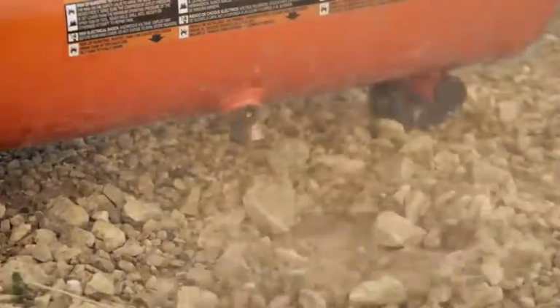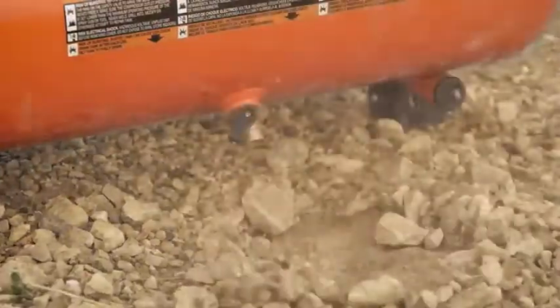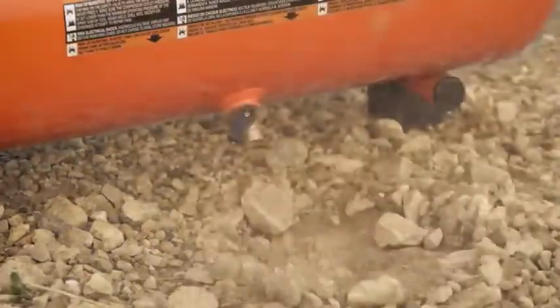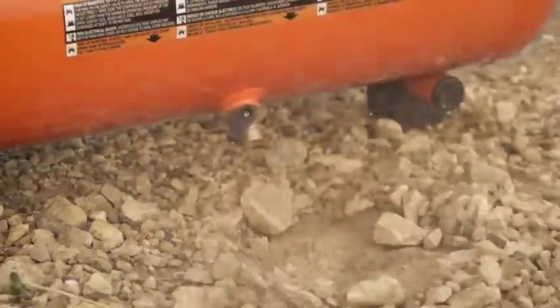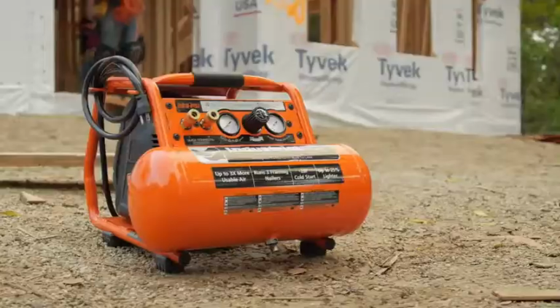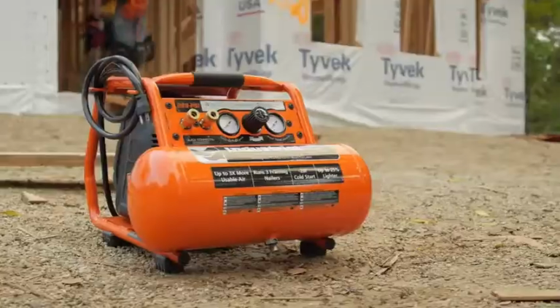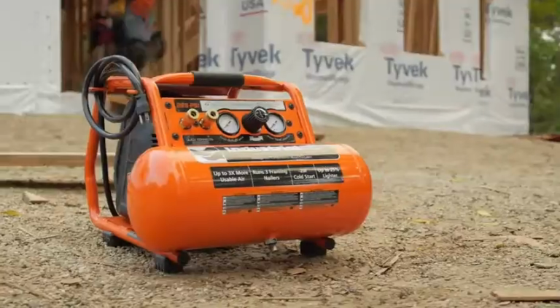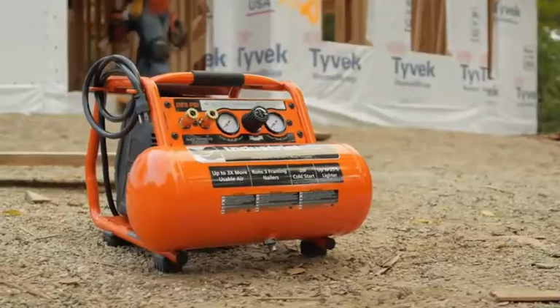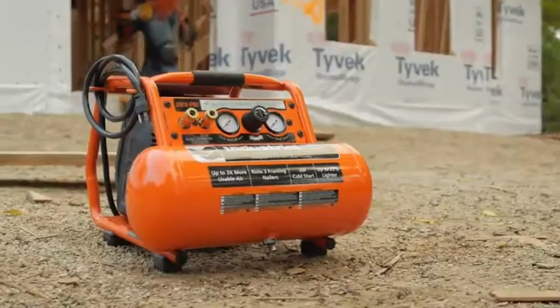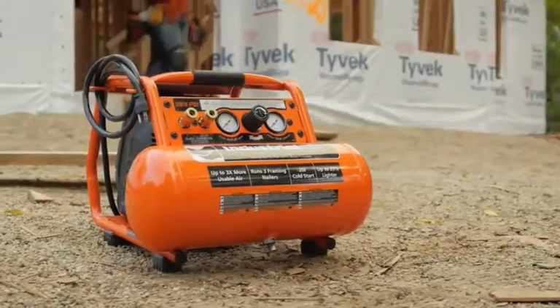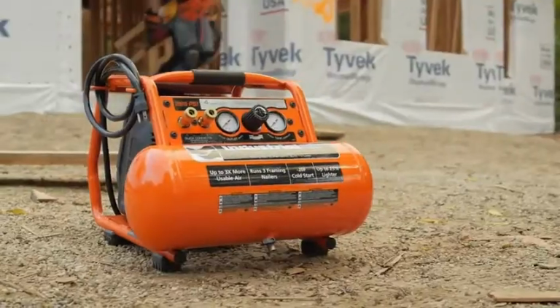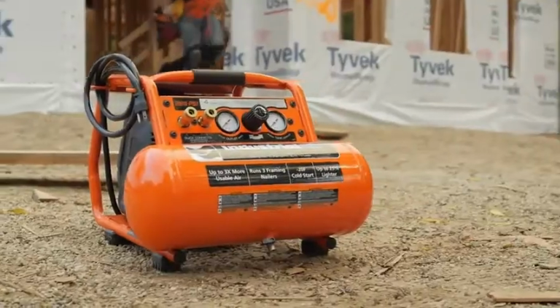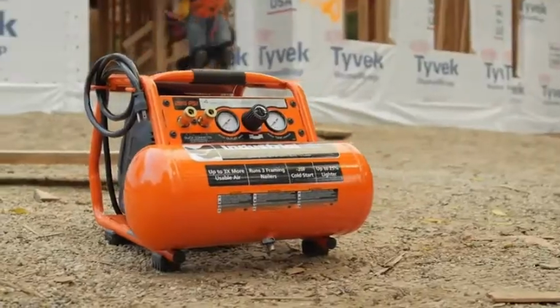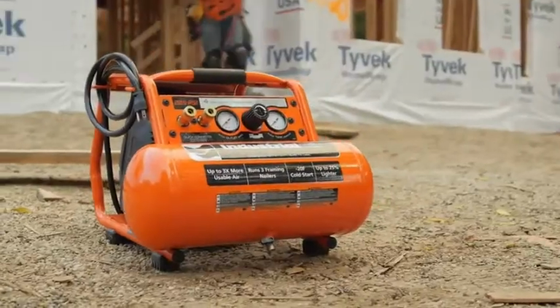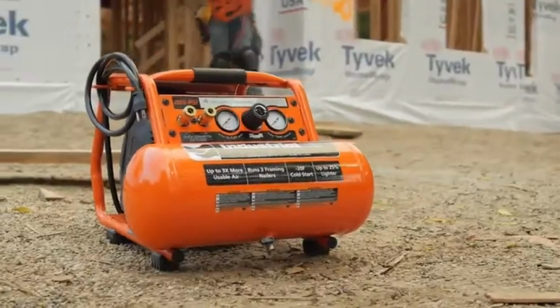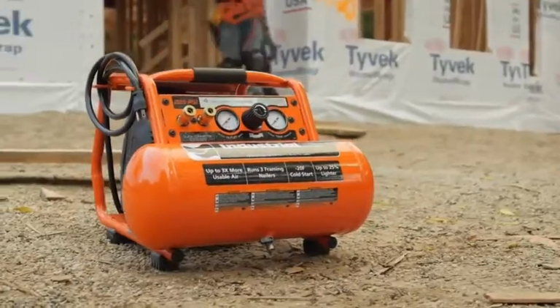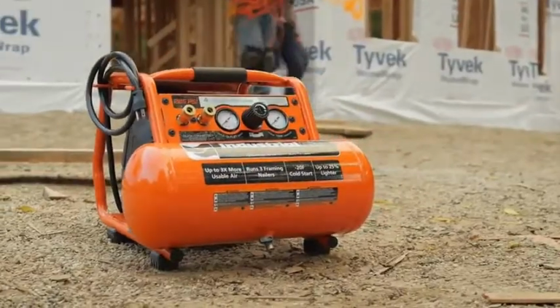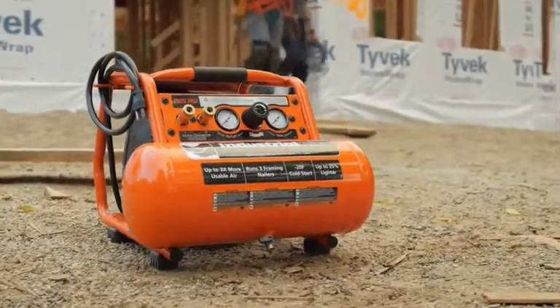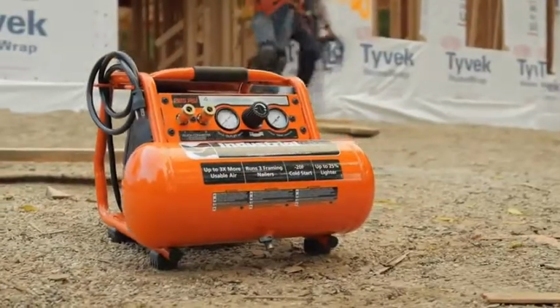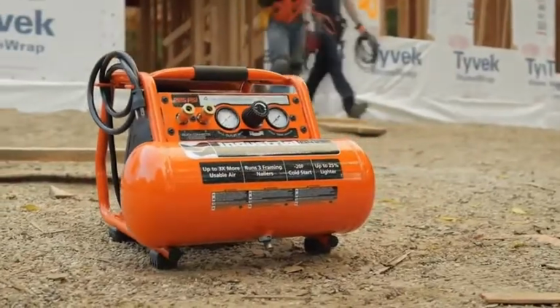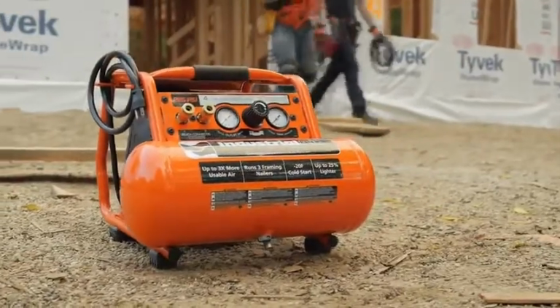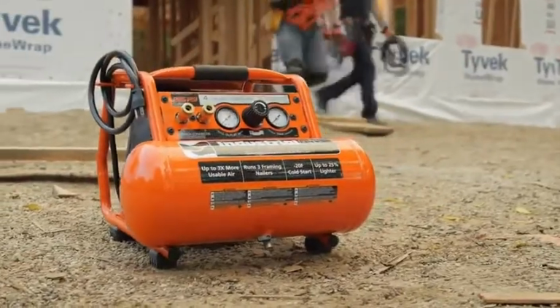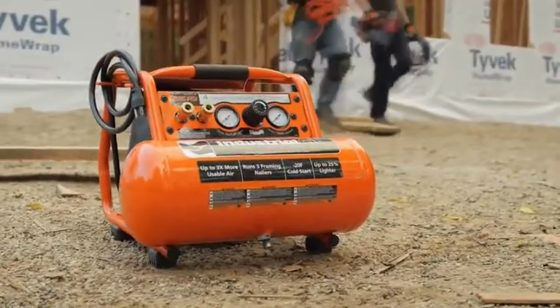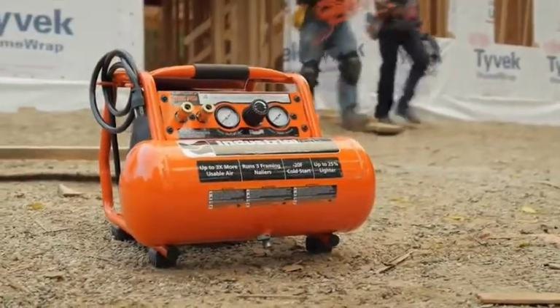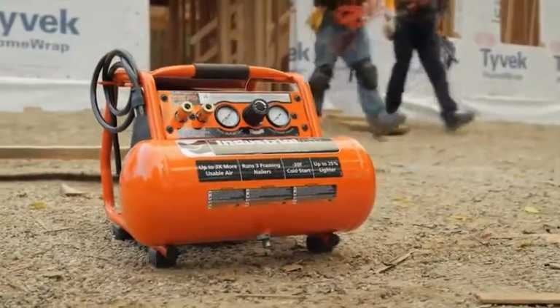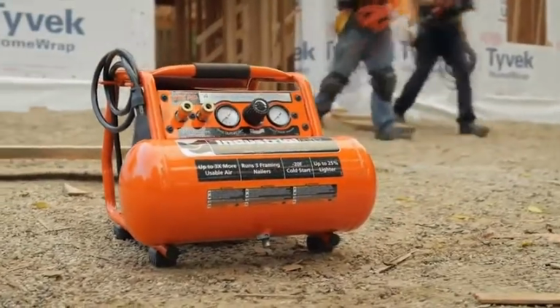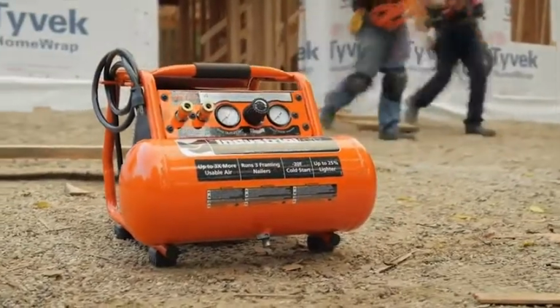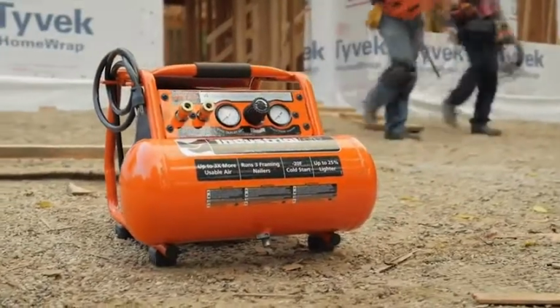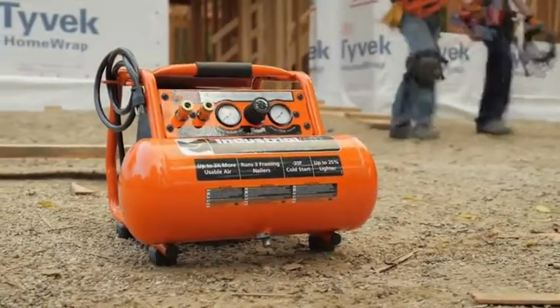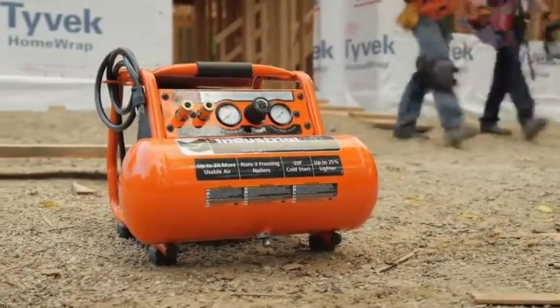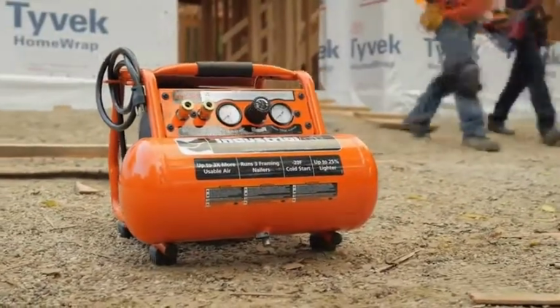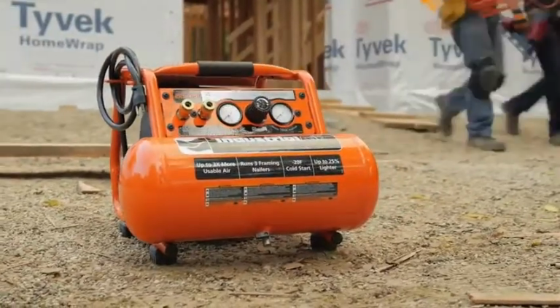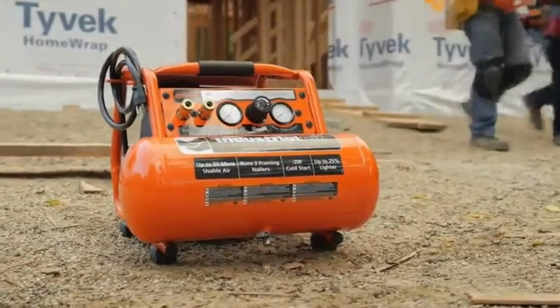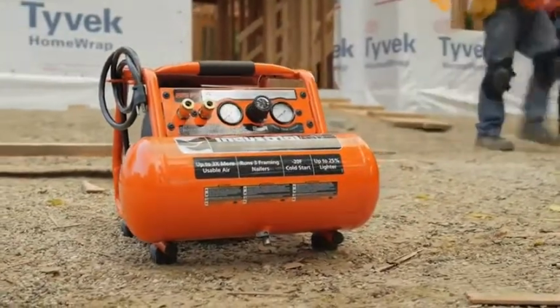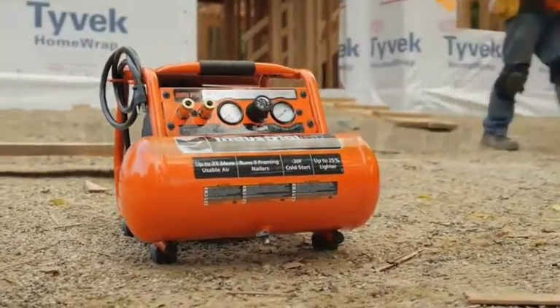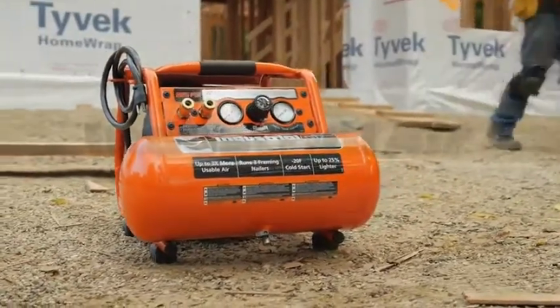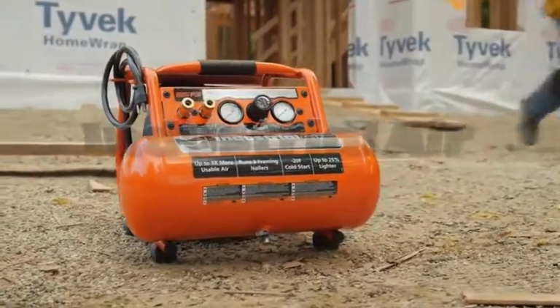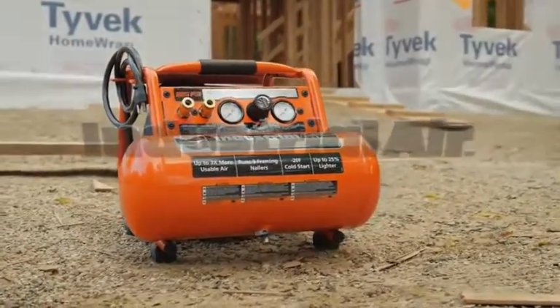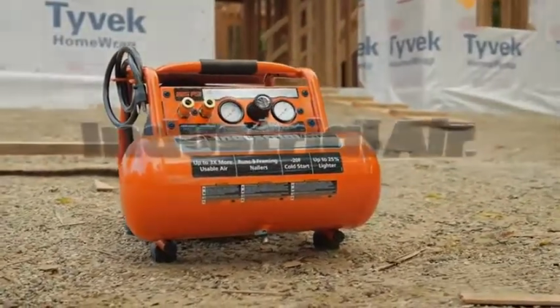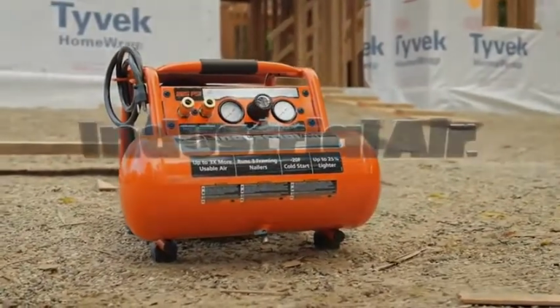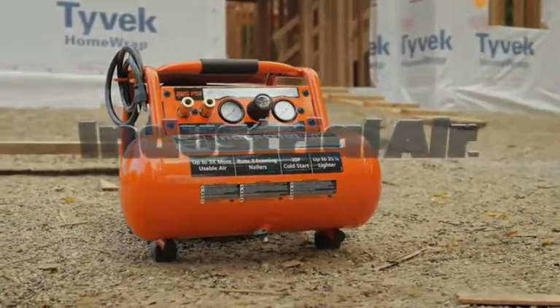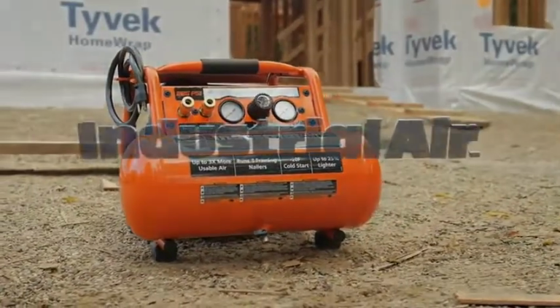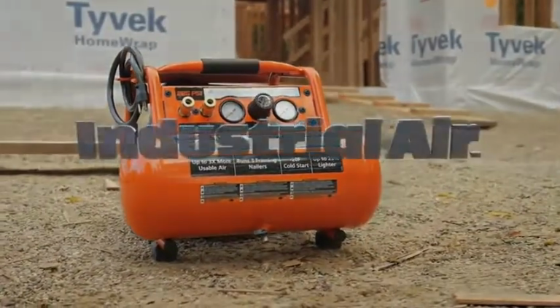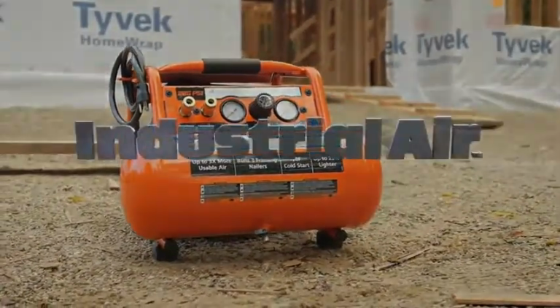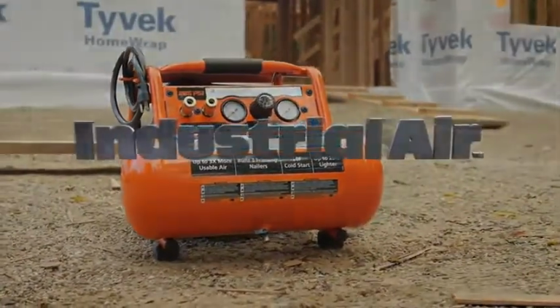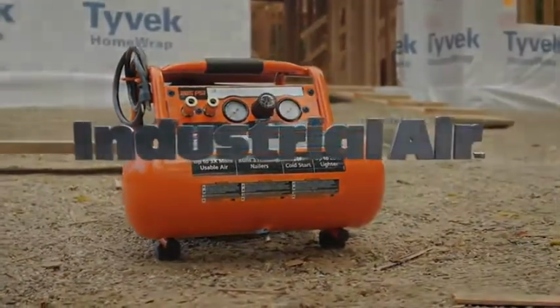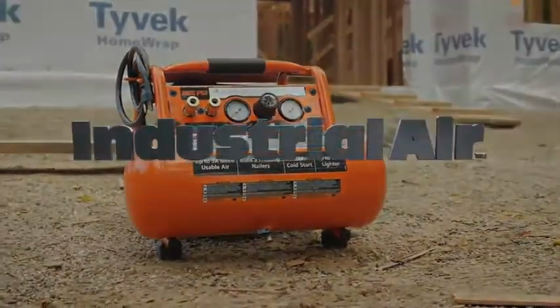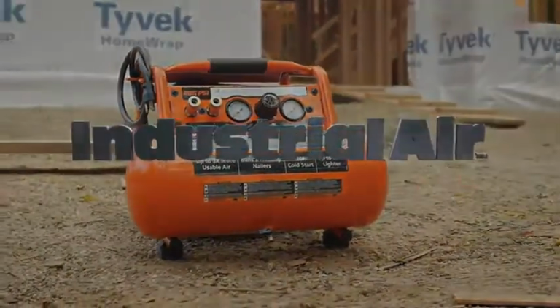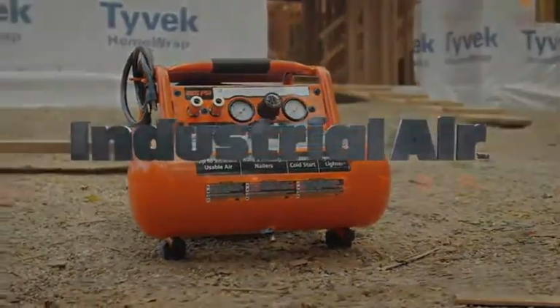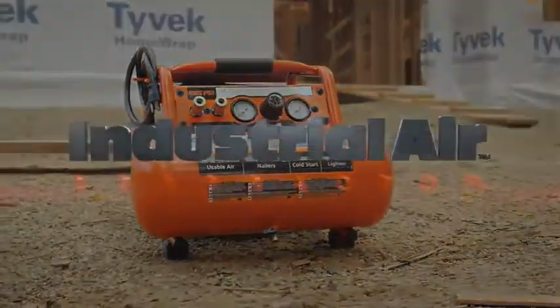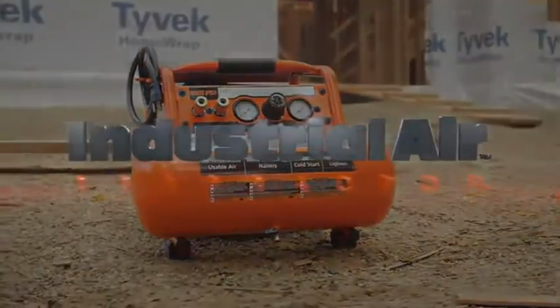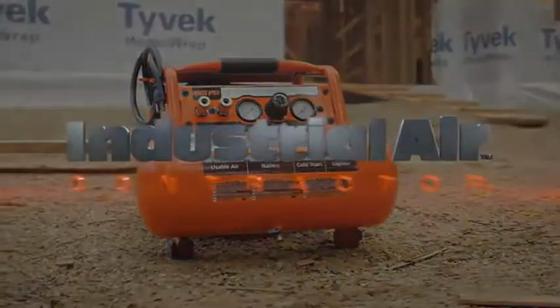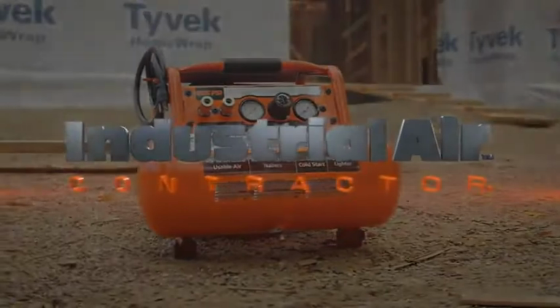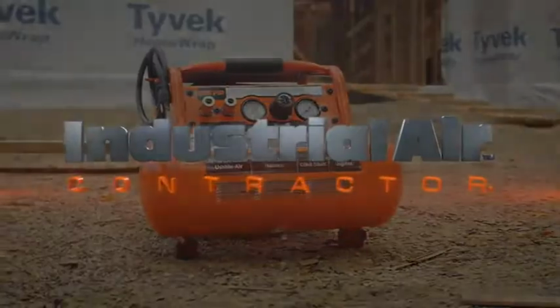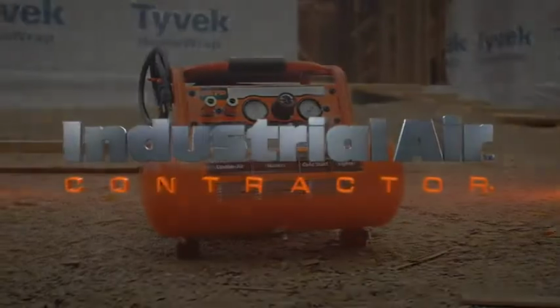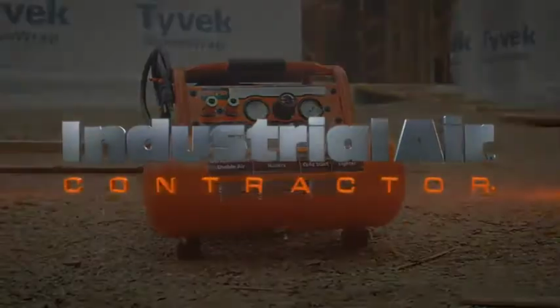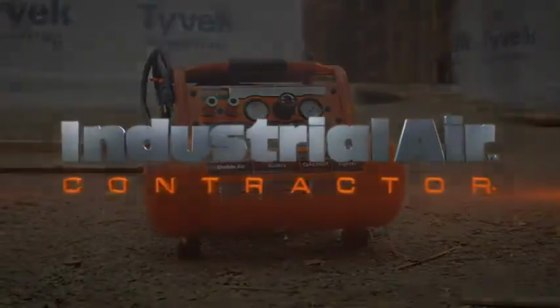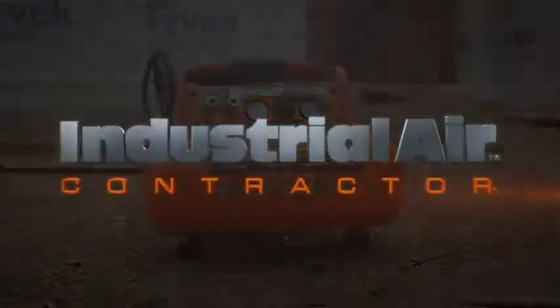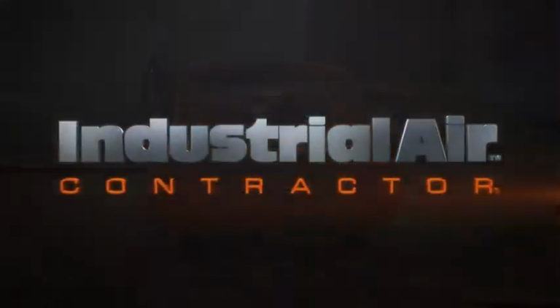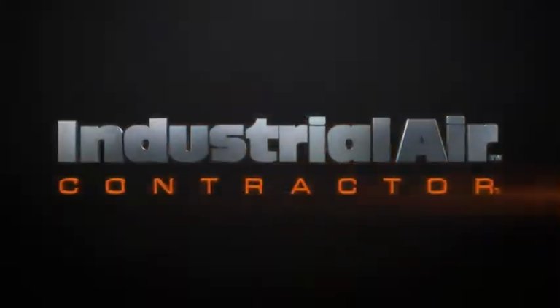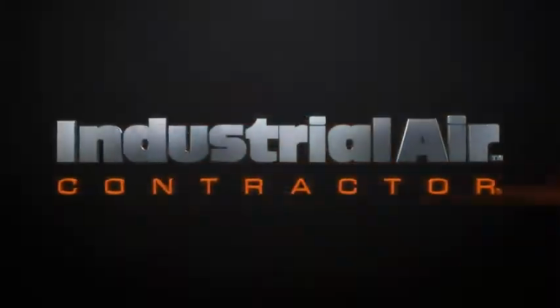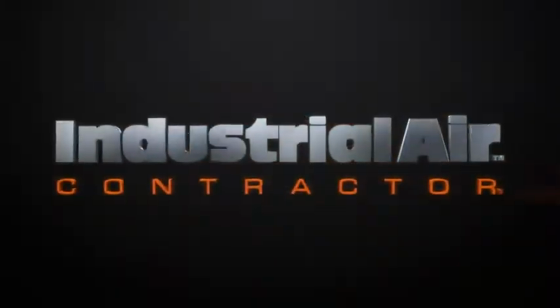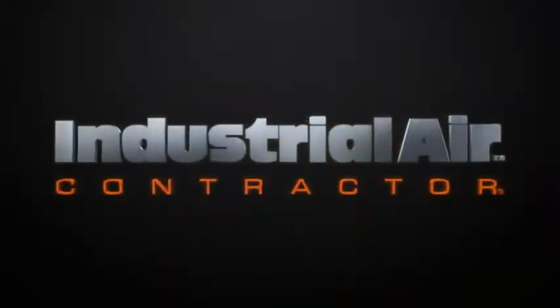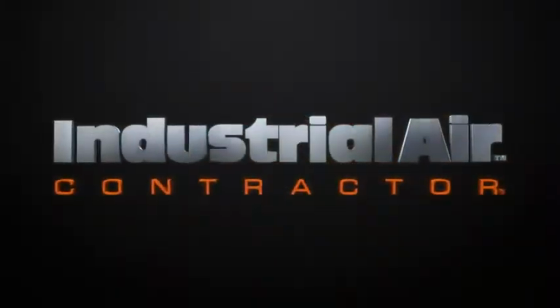The Industrial Air Contractor 4-gallon Pro Crew compressor: designed to perform, built to last.